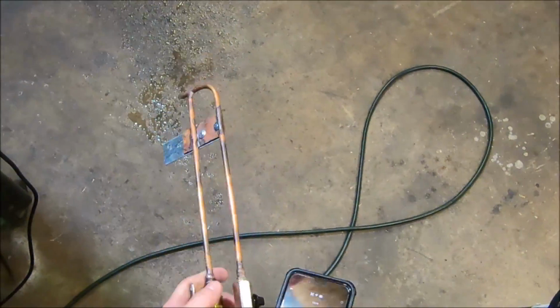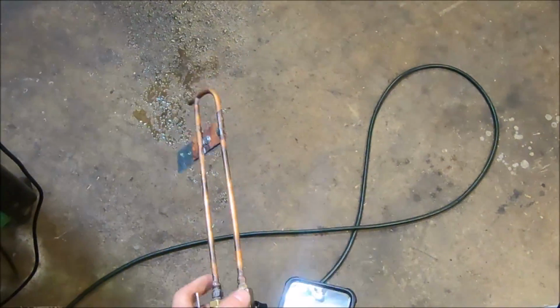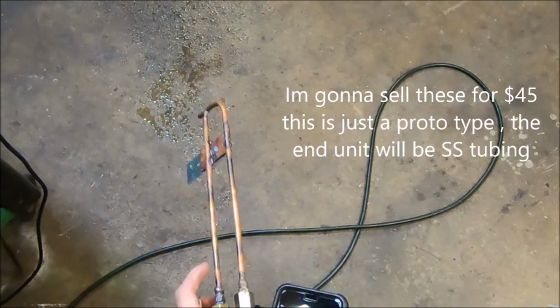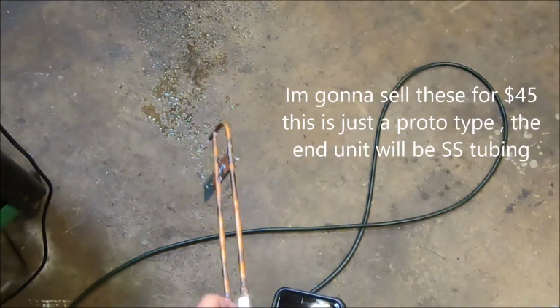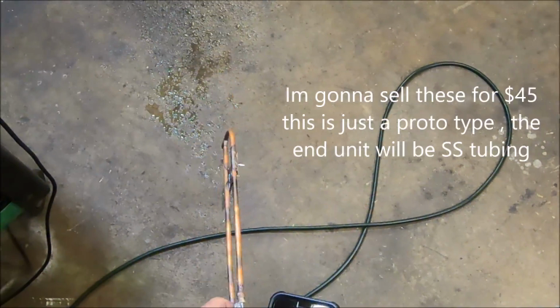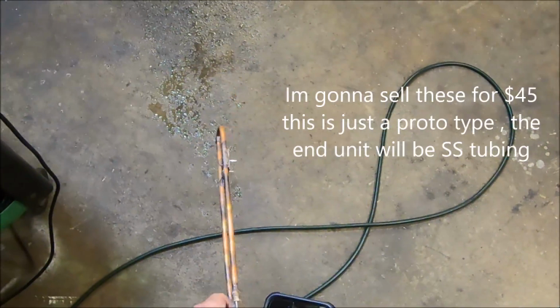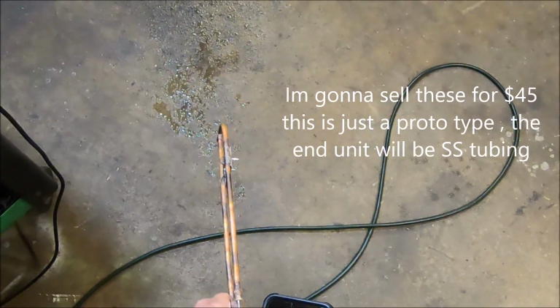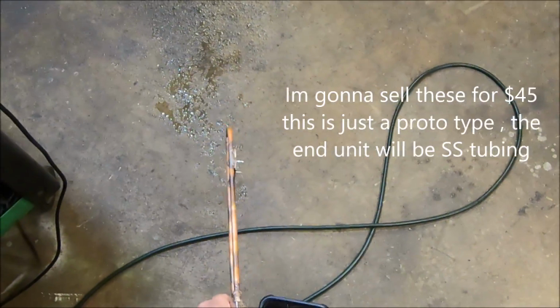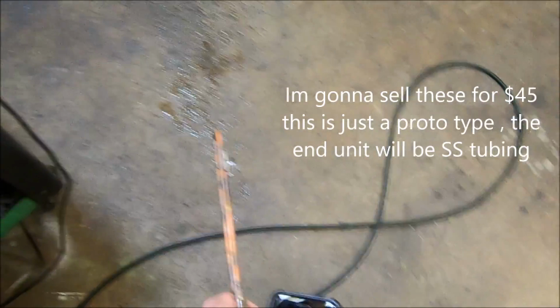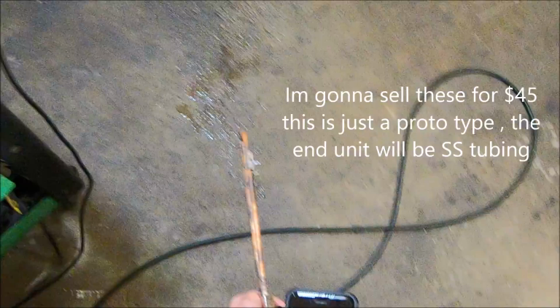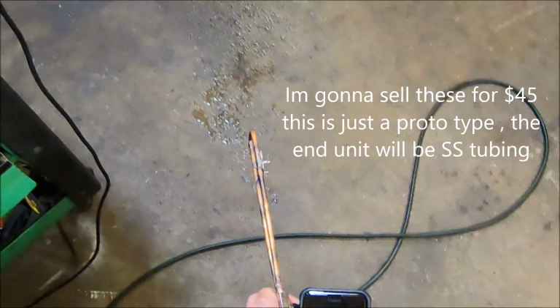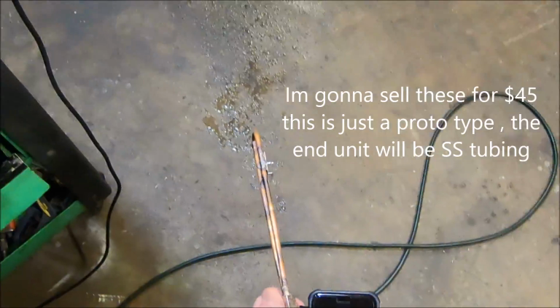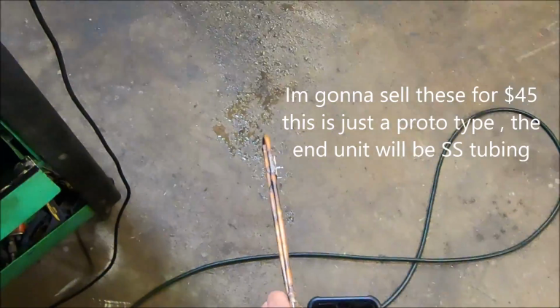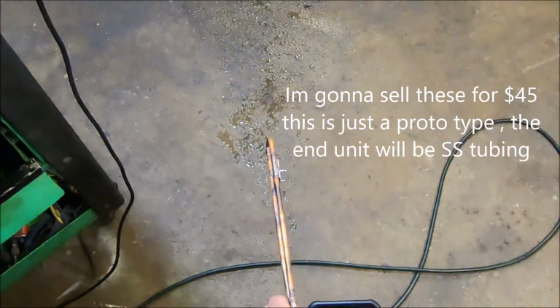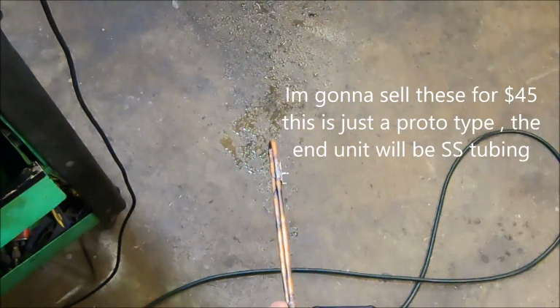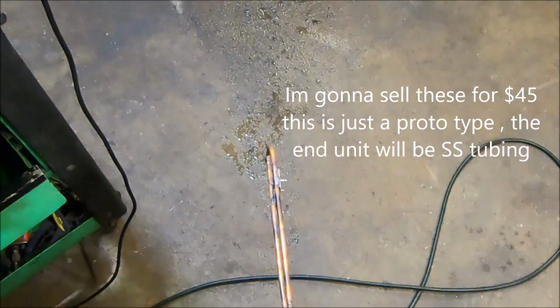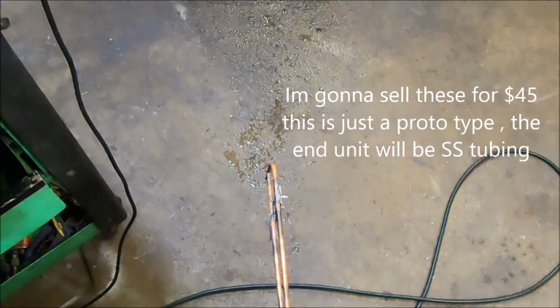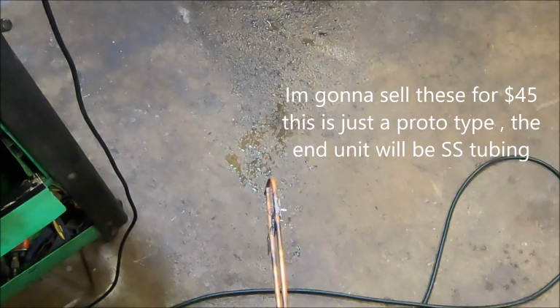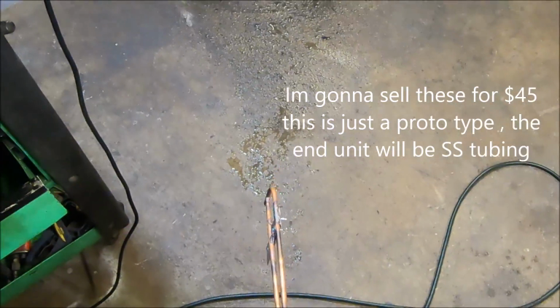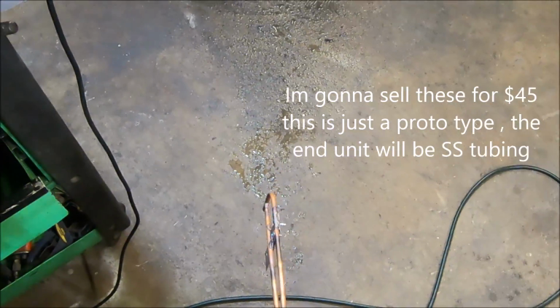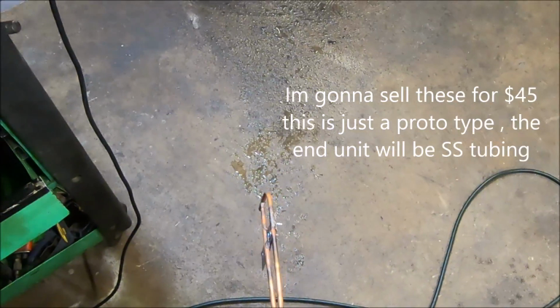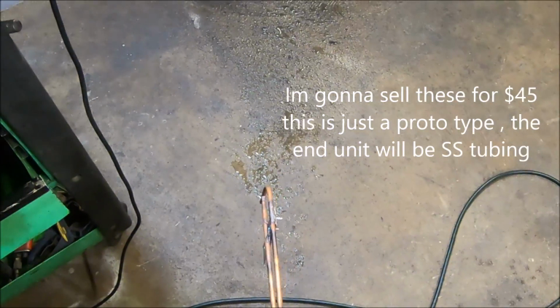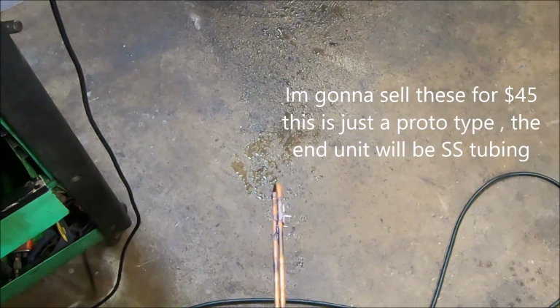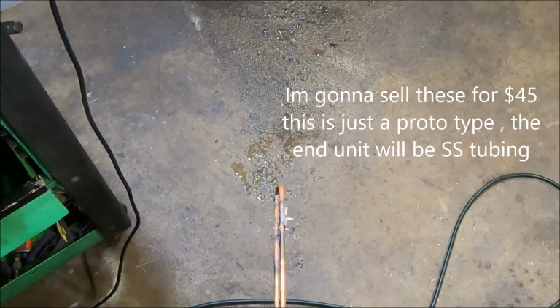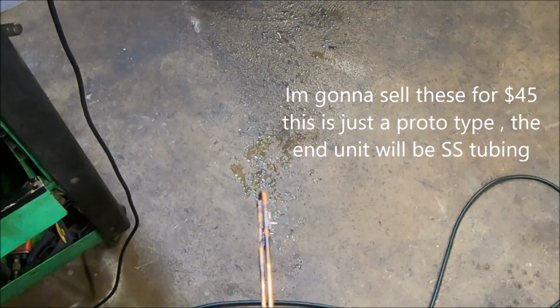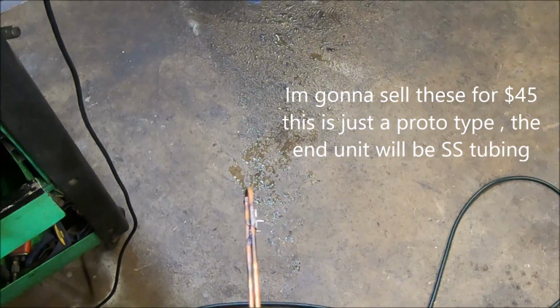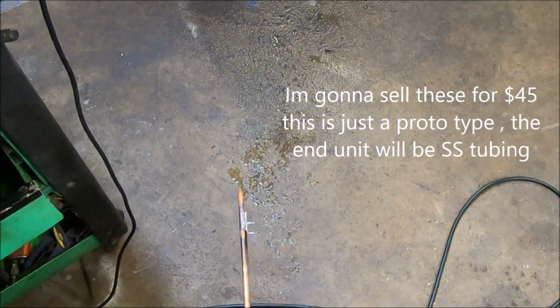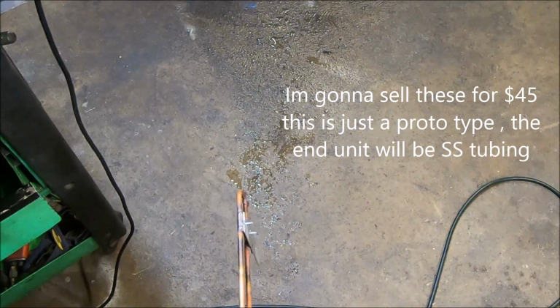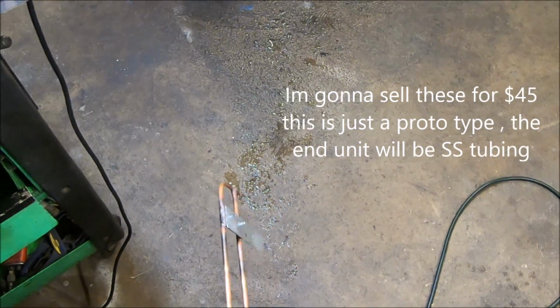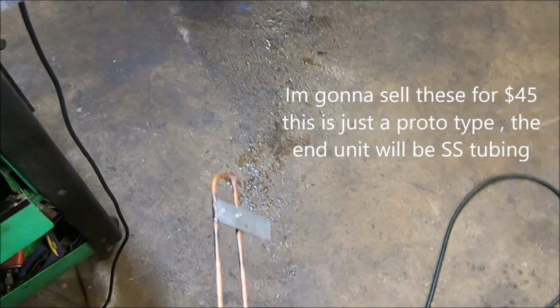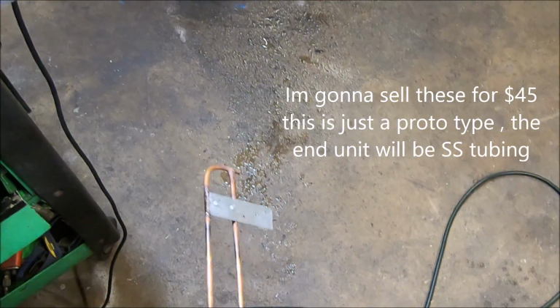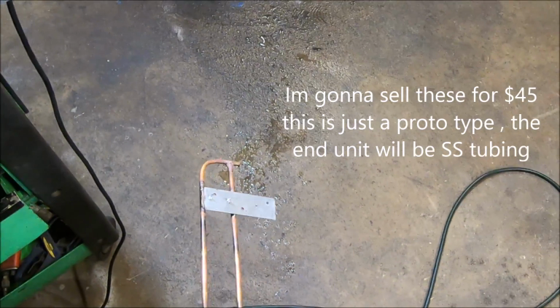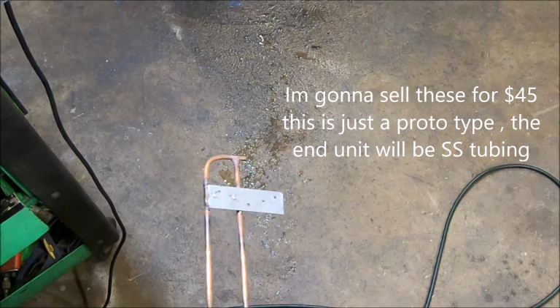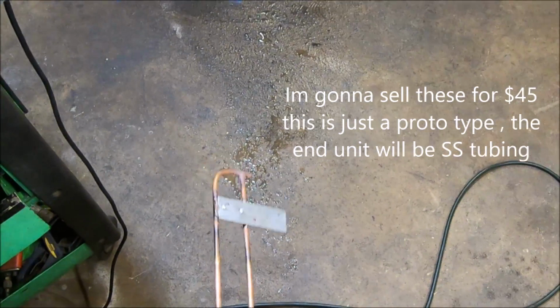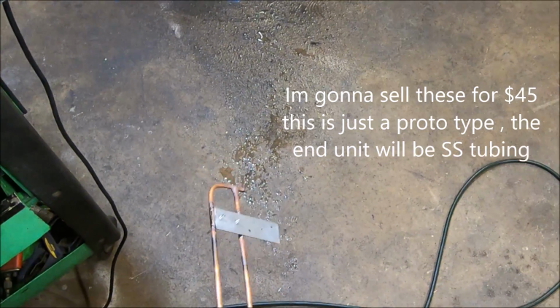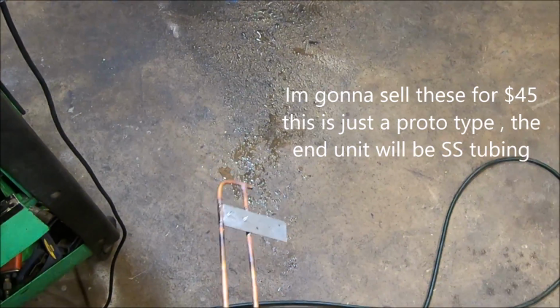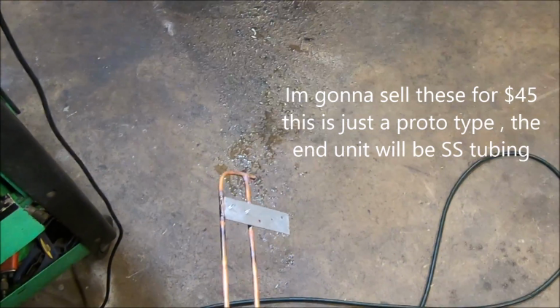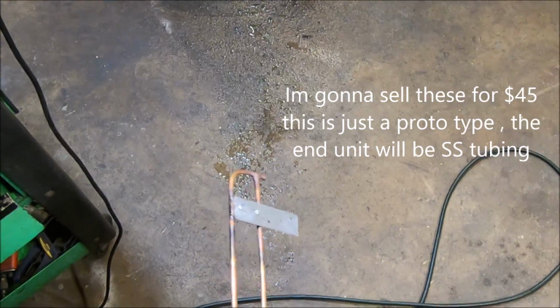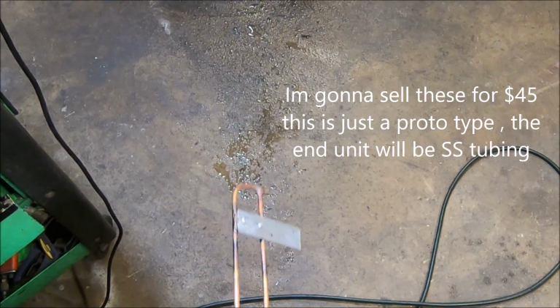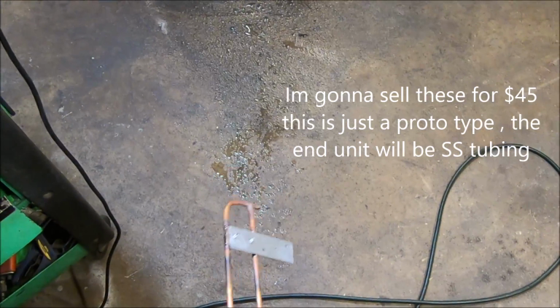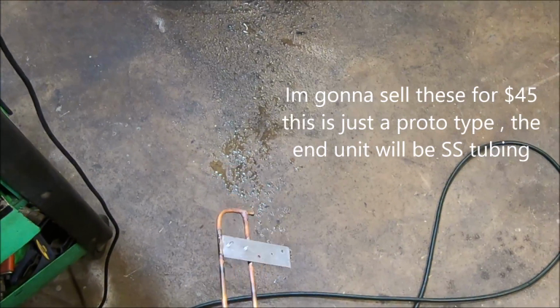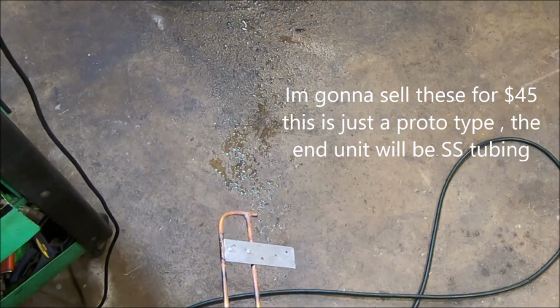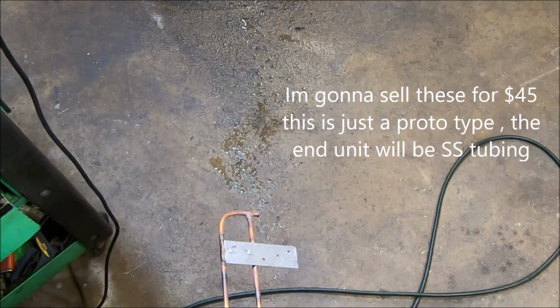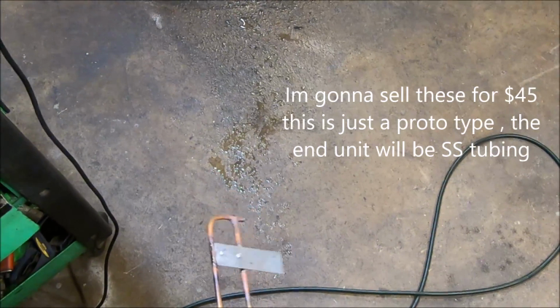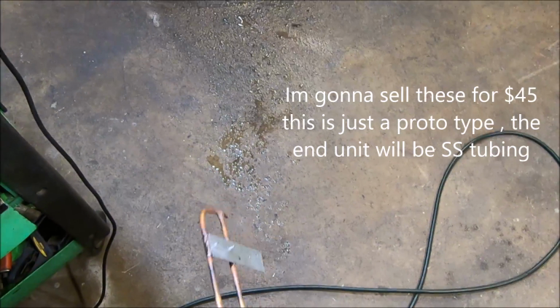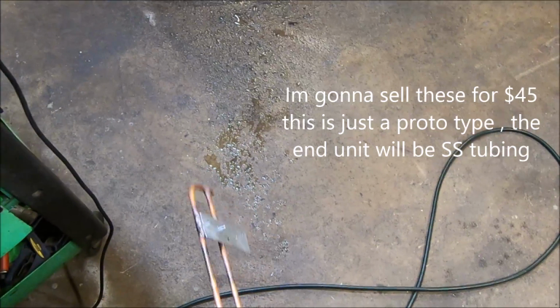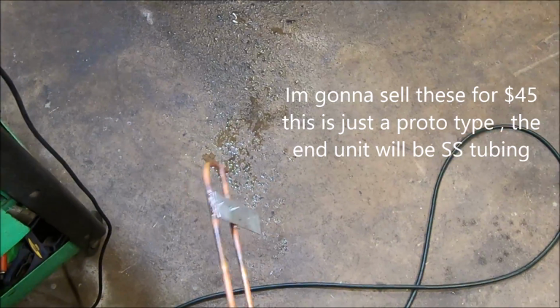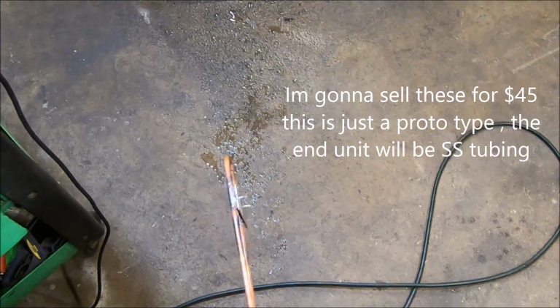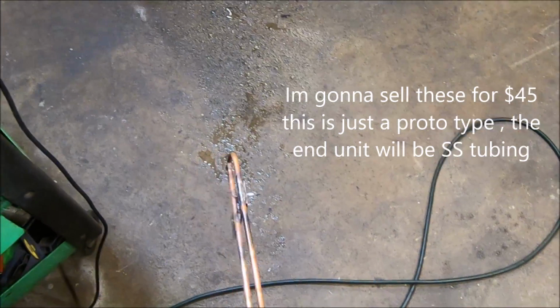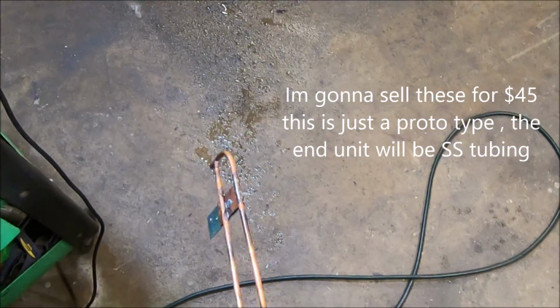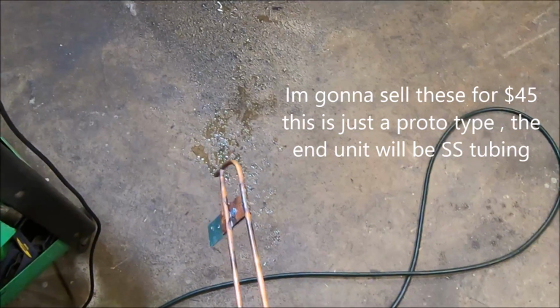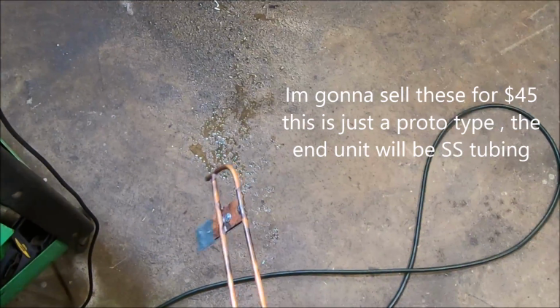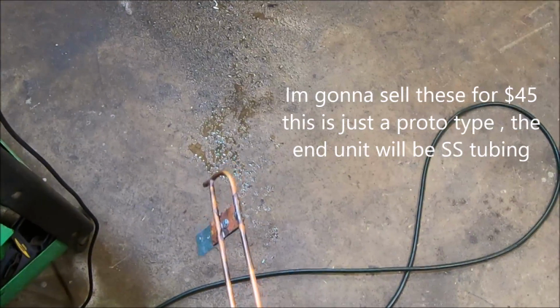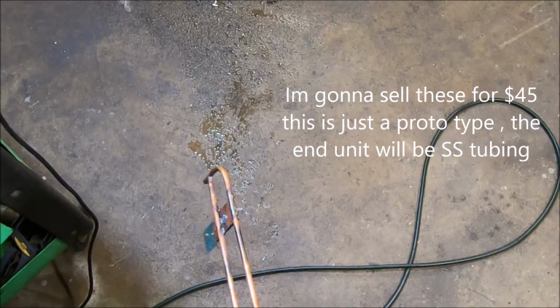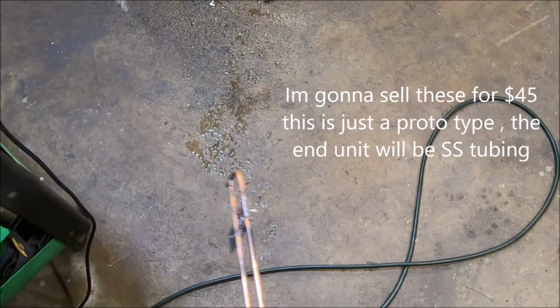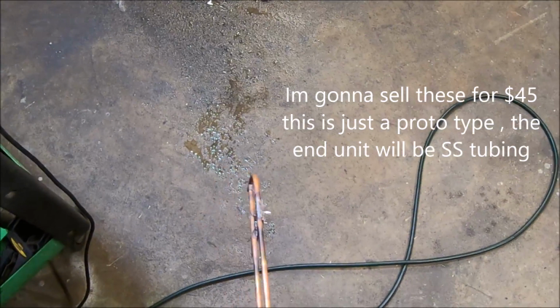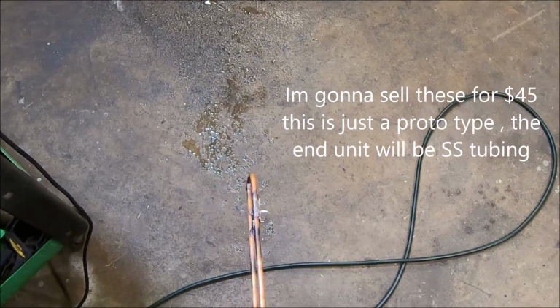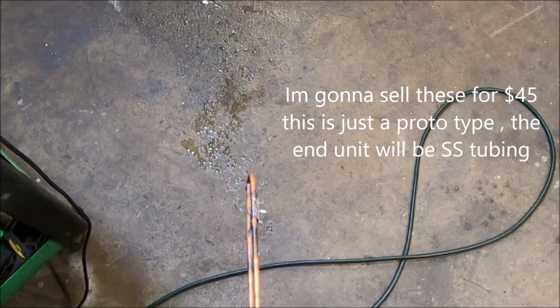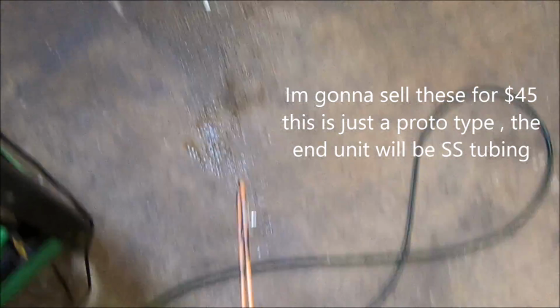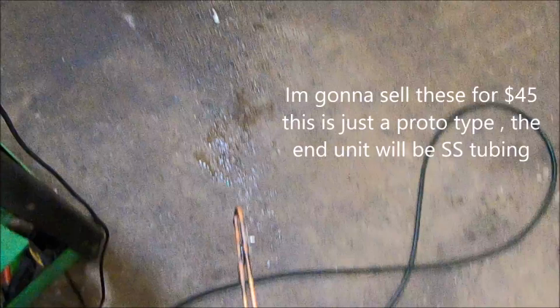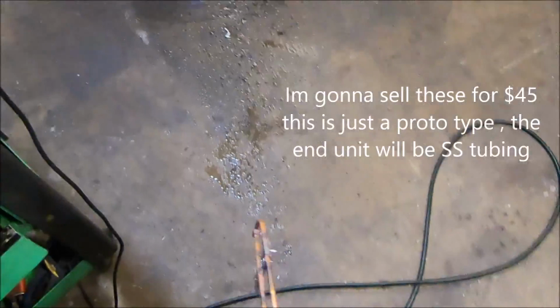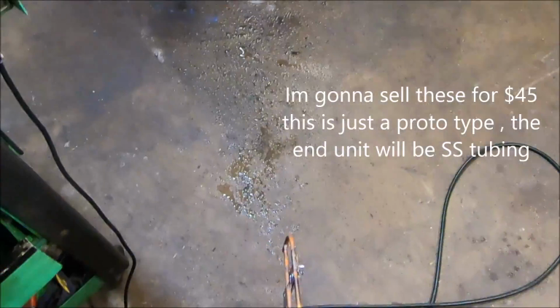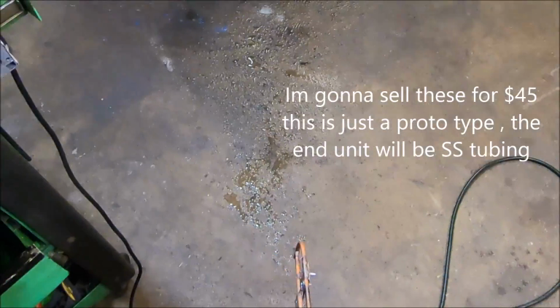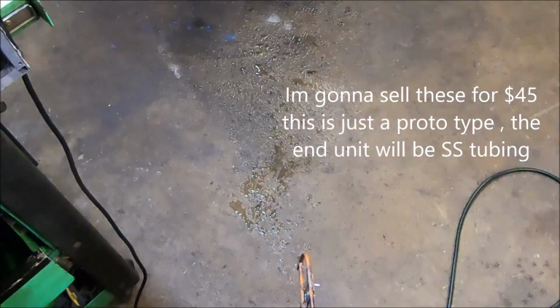This one is working exceptionally well. We're going to be seeing this run in a burner before long. I just wanted to show you guys — just look at that.